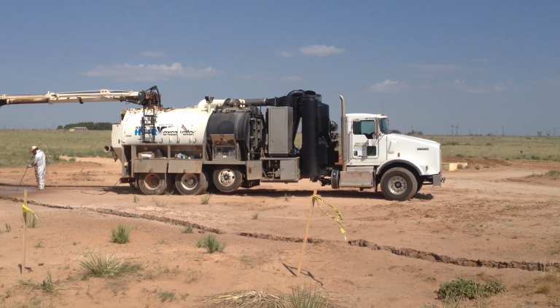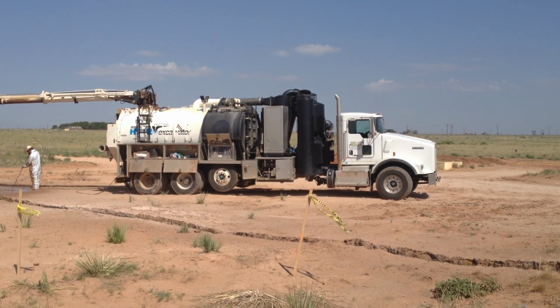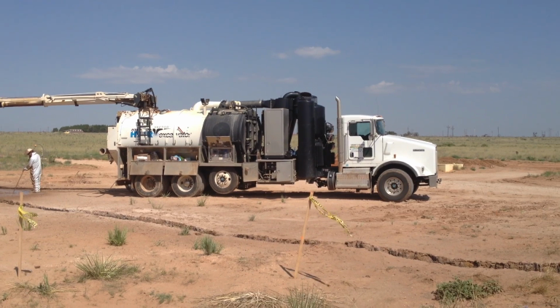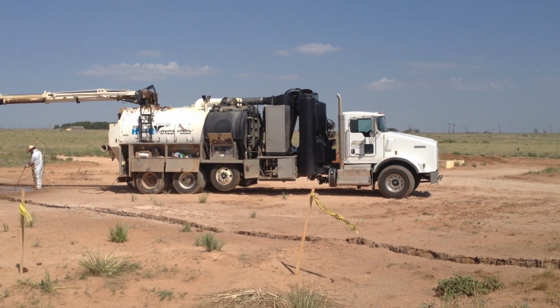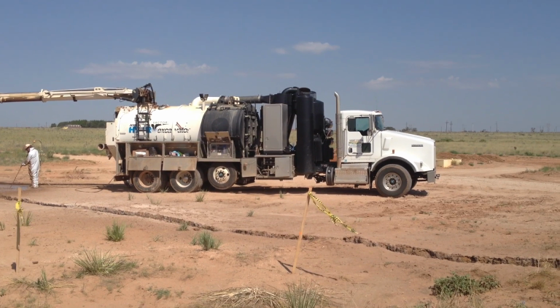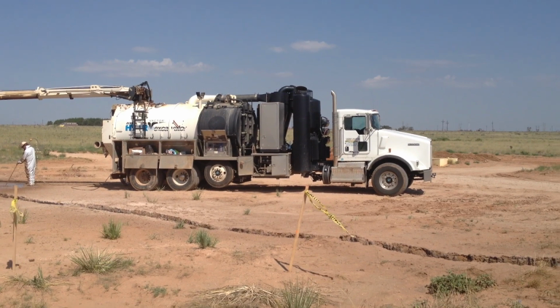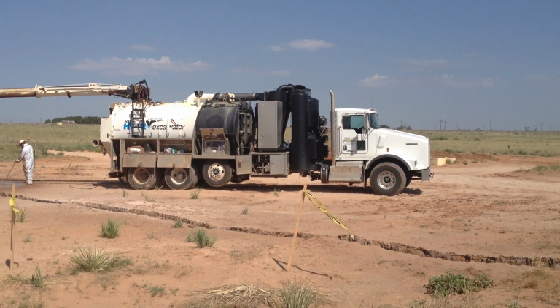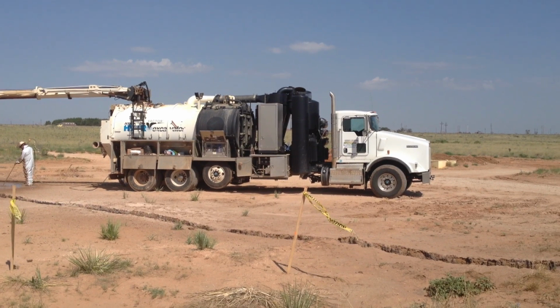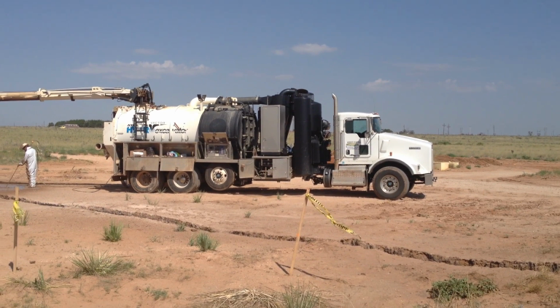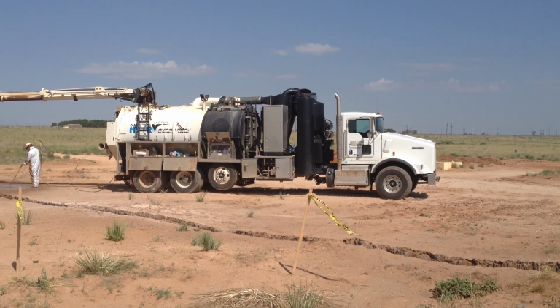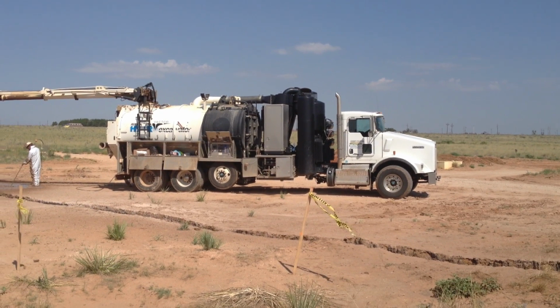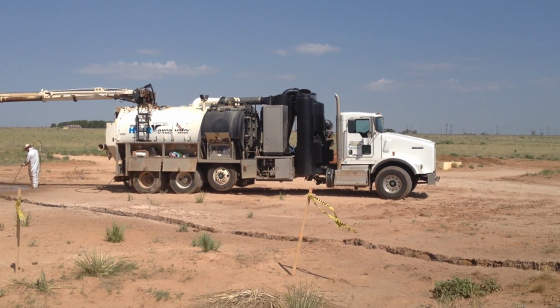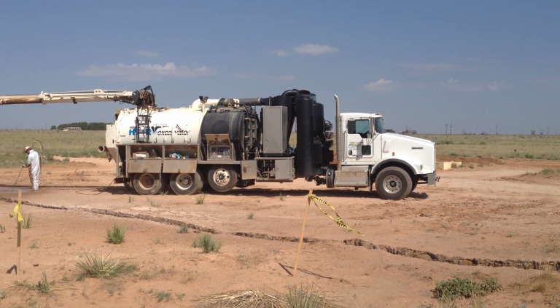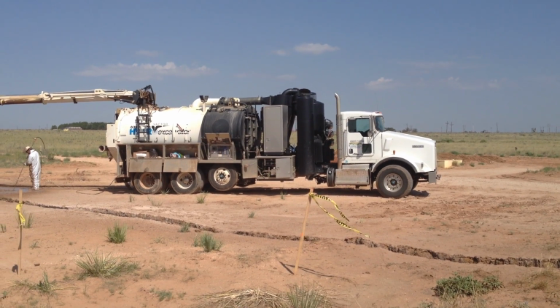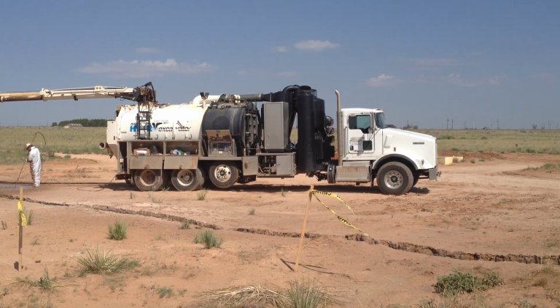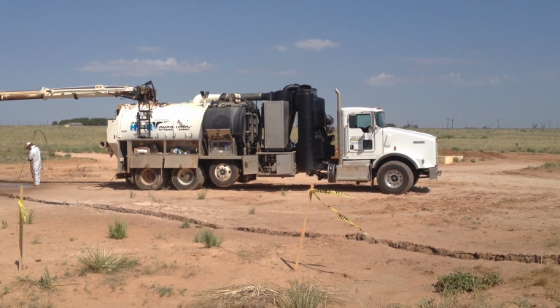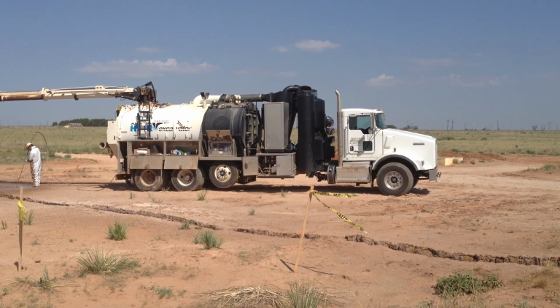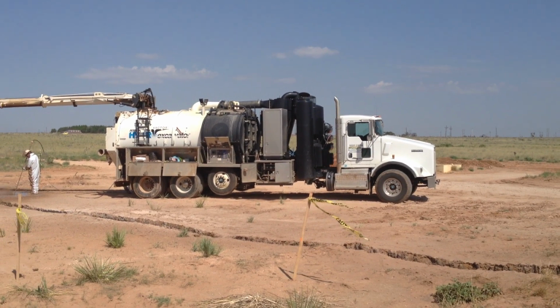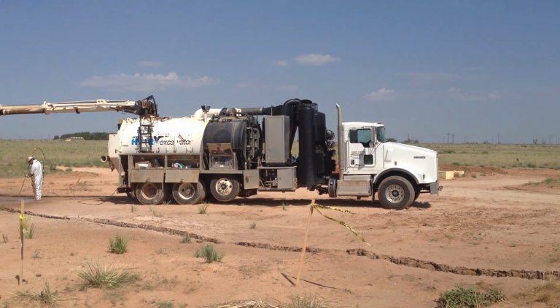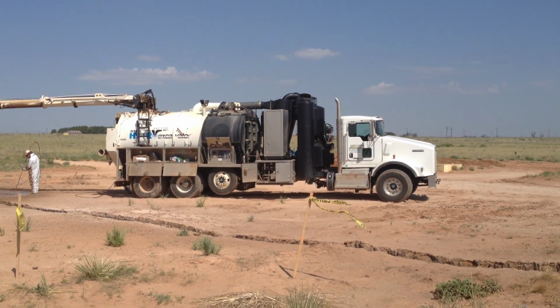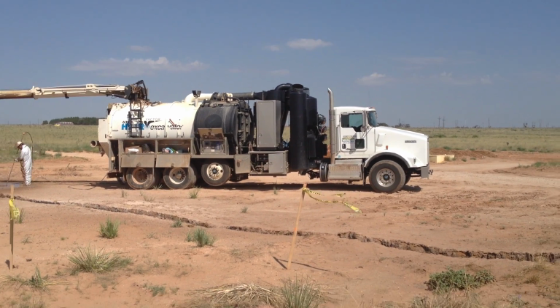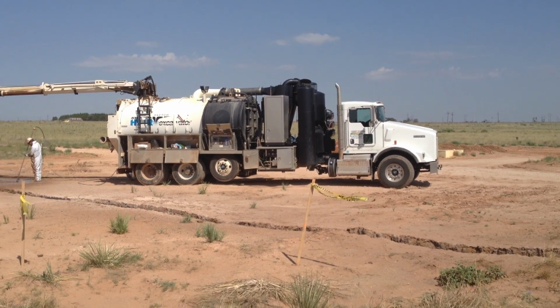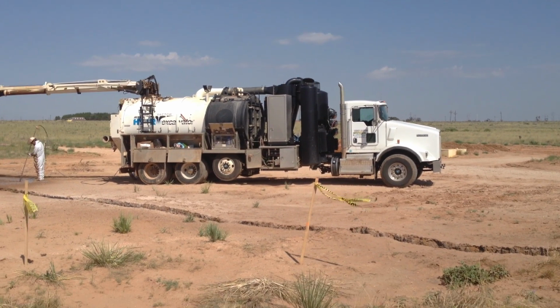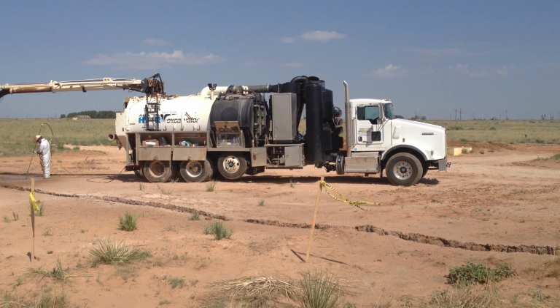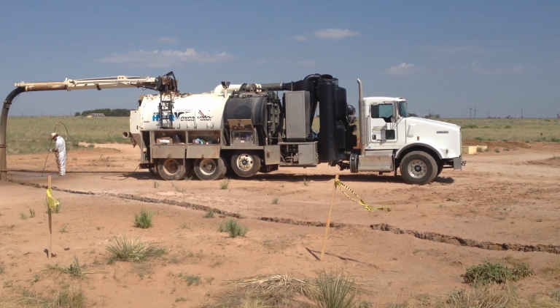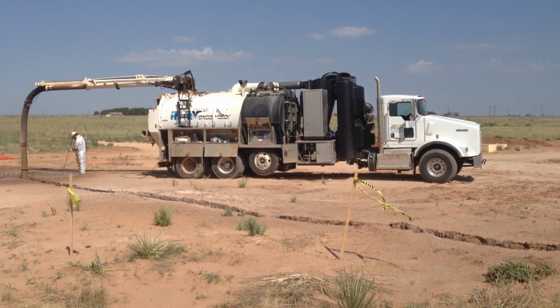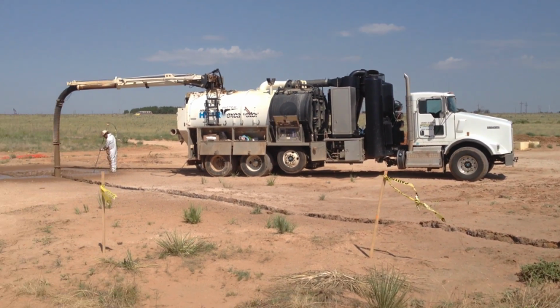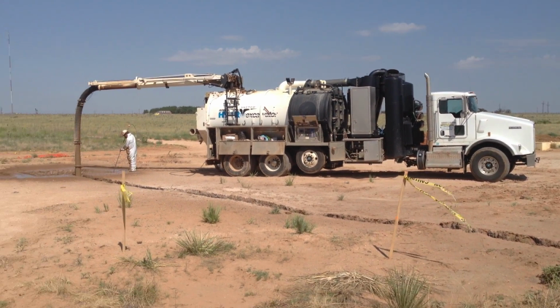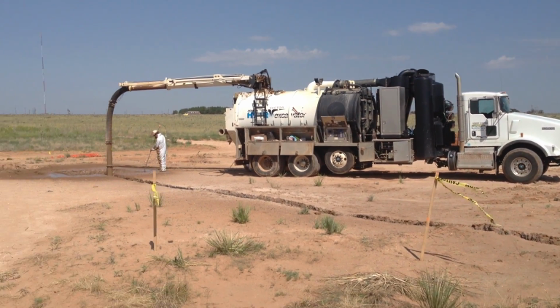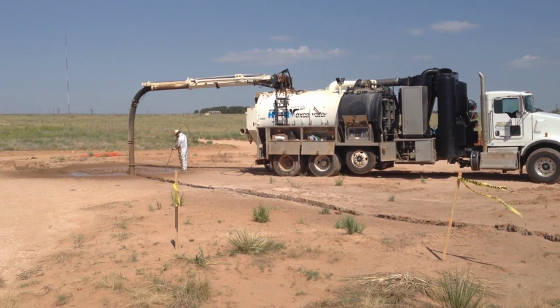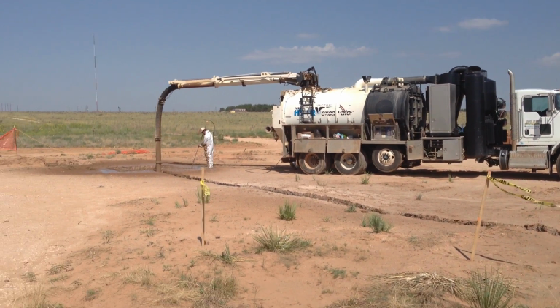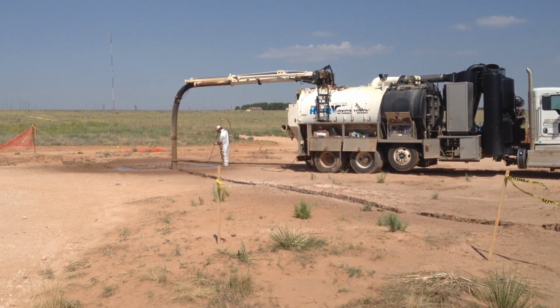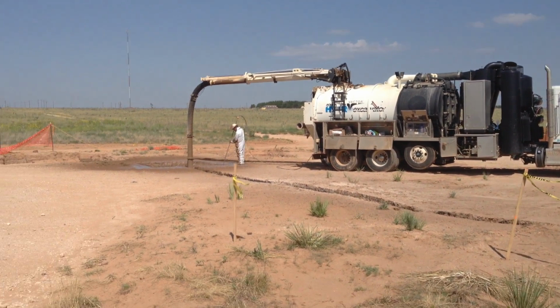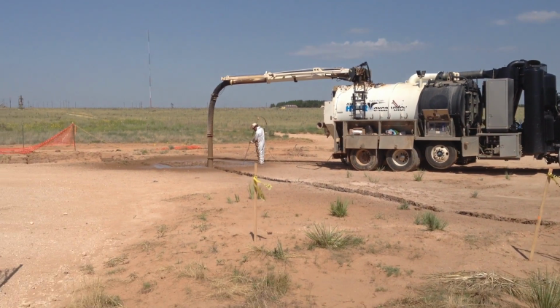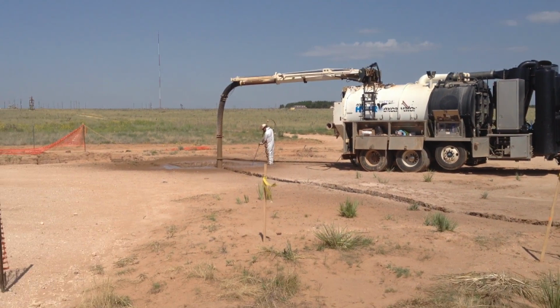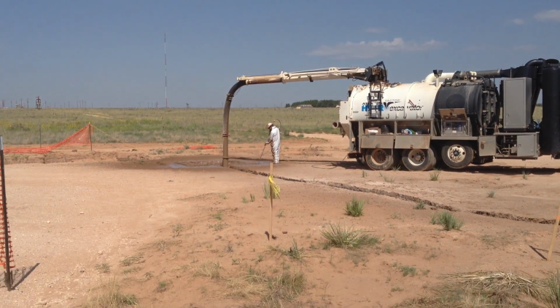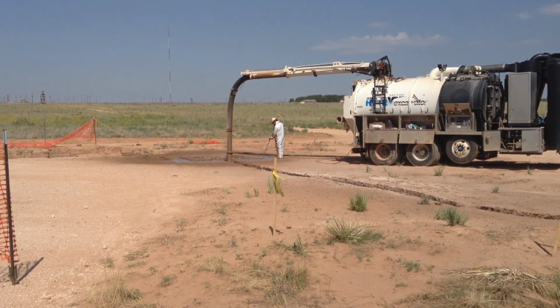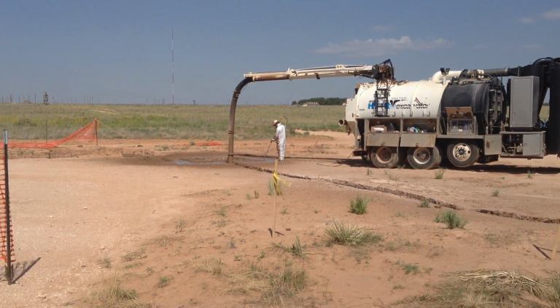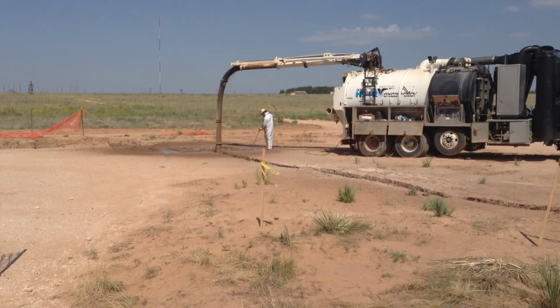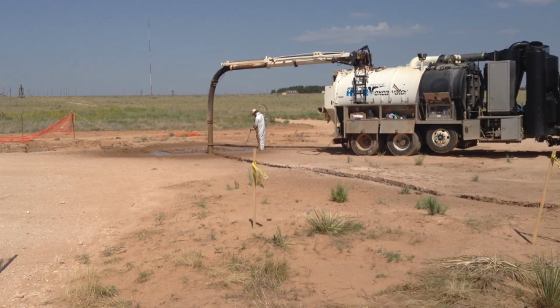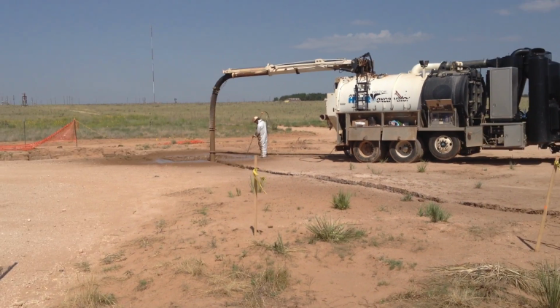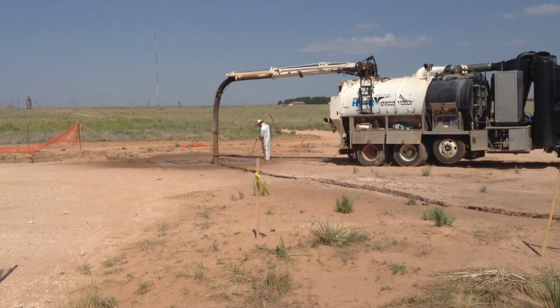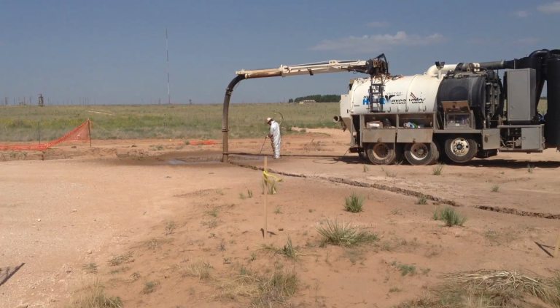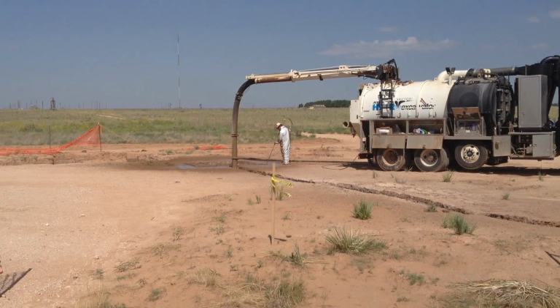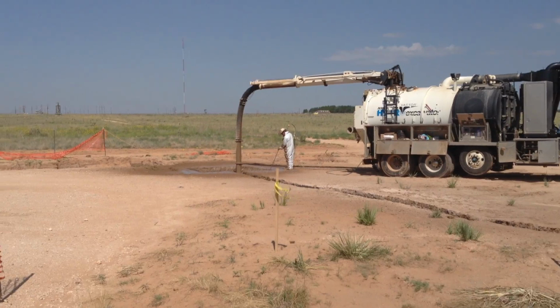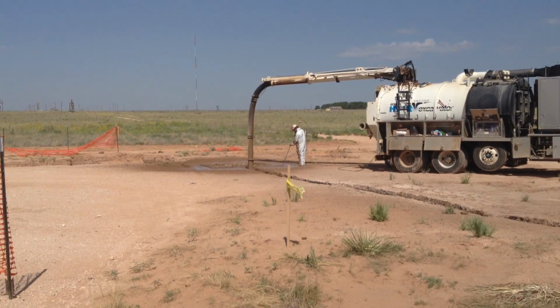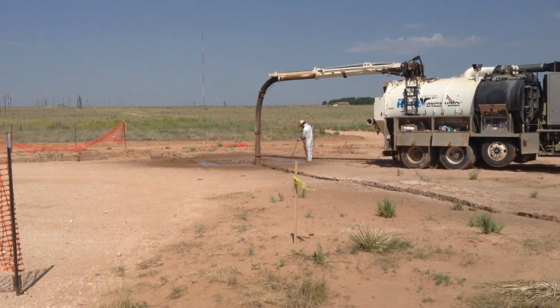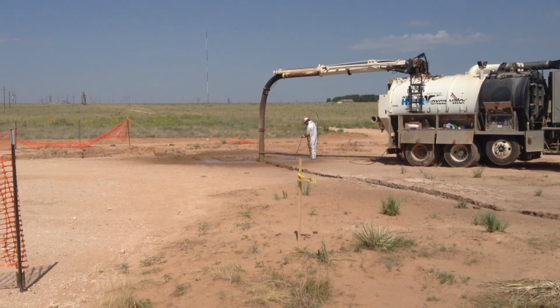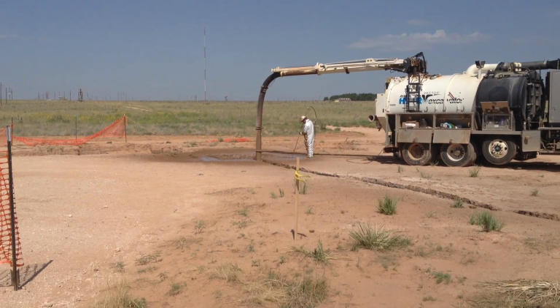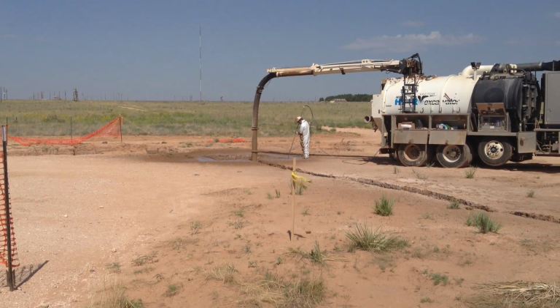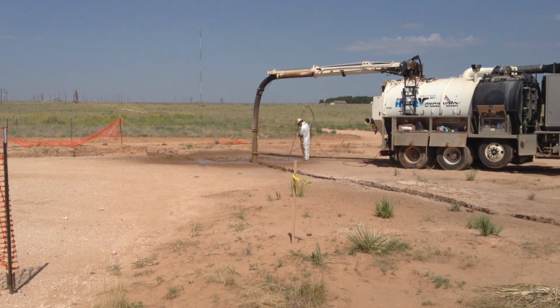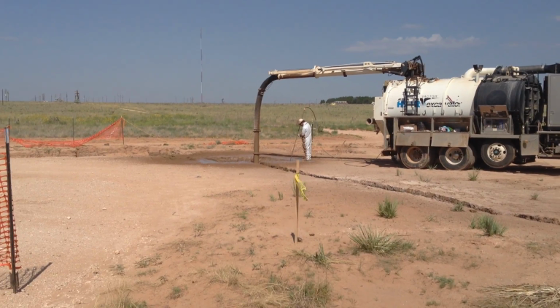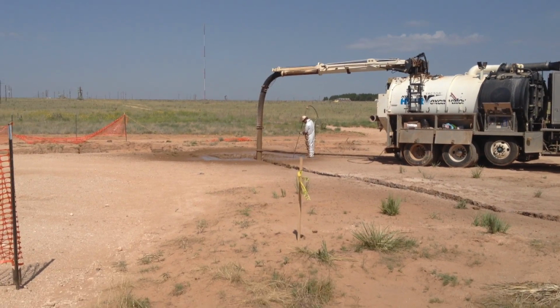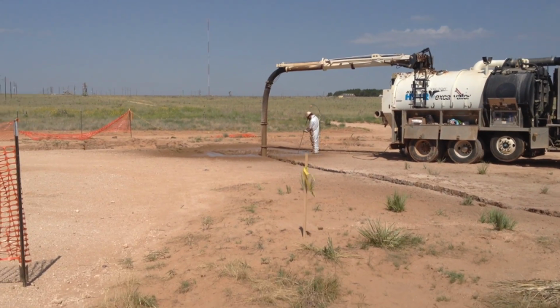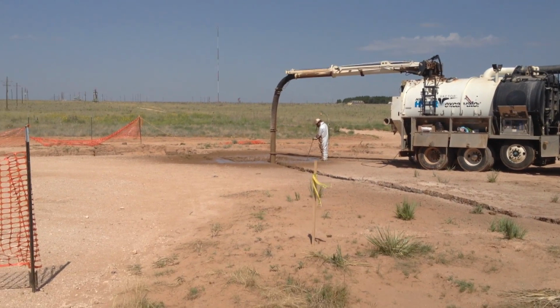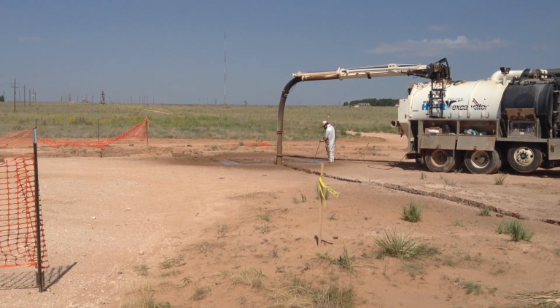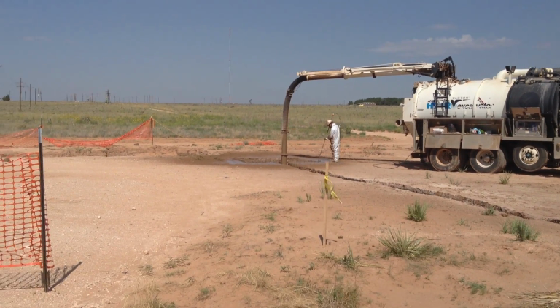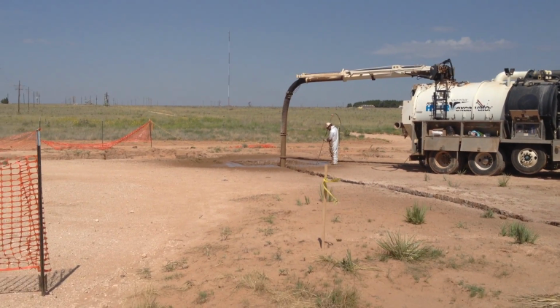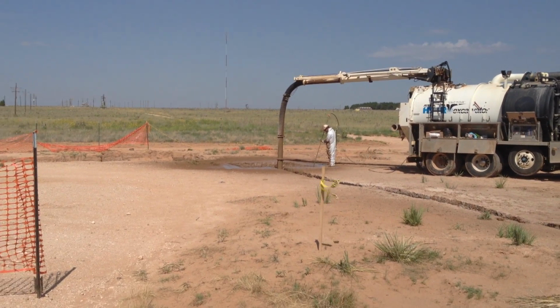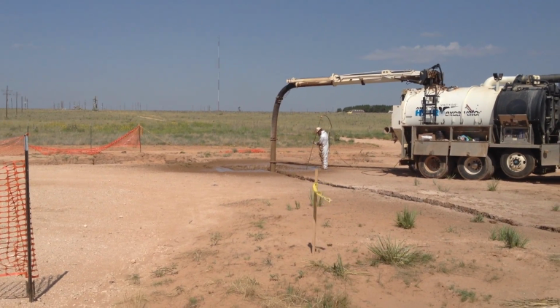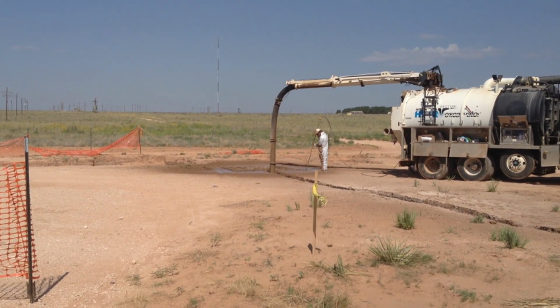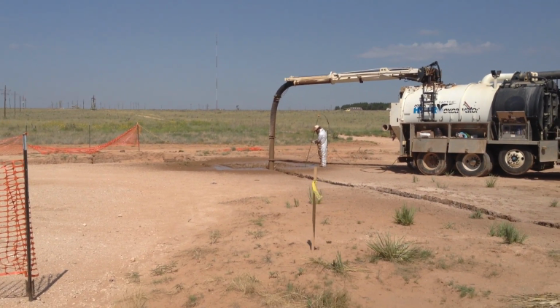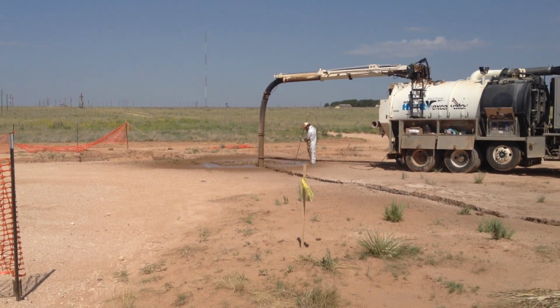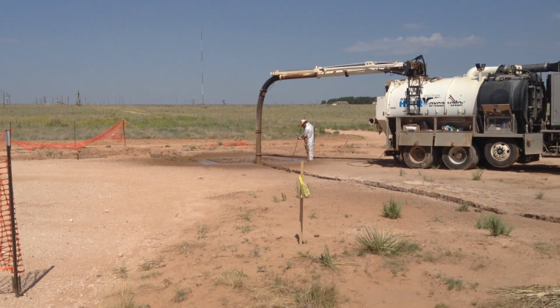Alasko Energies HydroVac Unit, digging on a trunk line in Sundown, Texas.